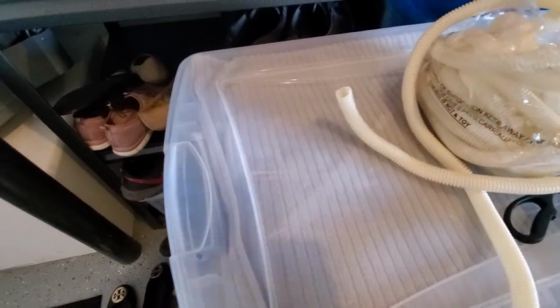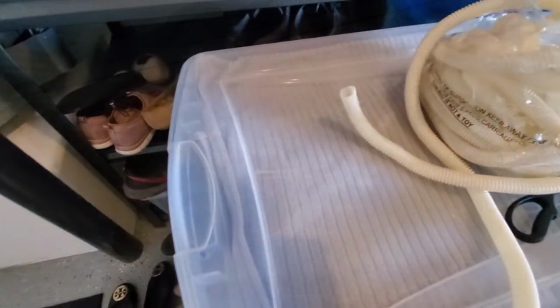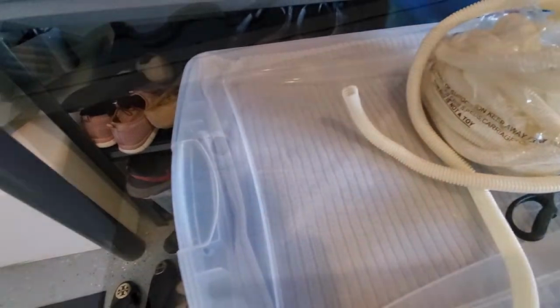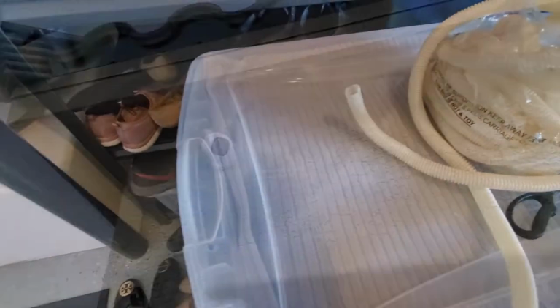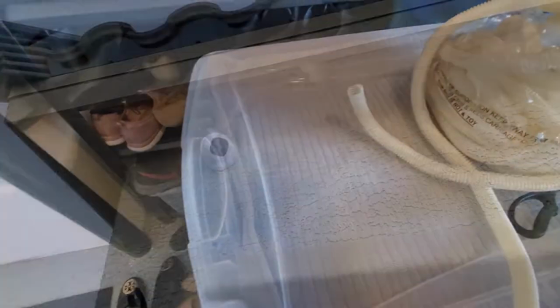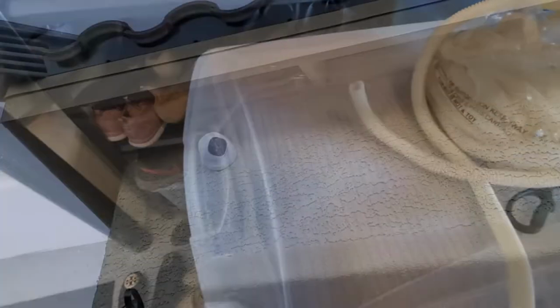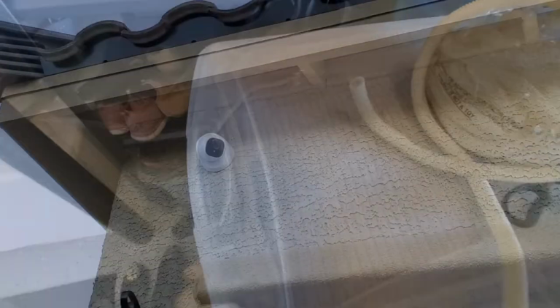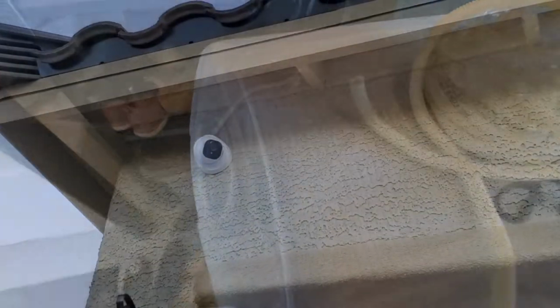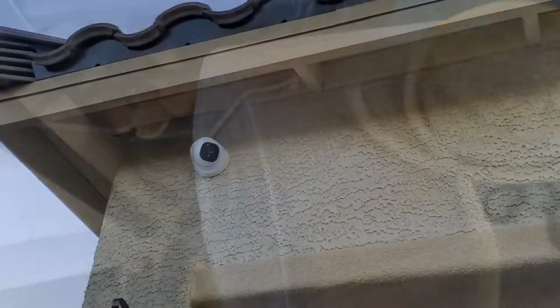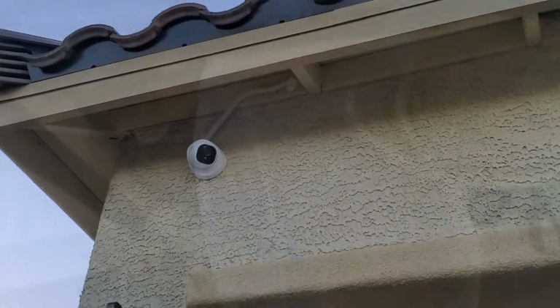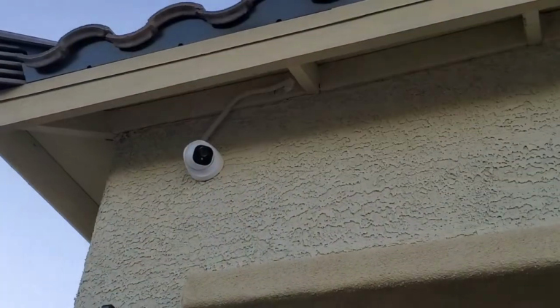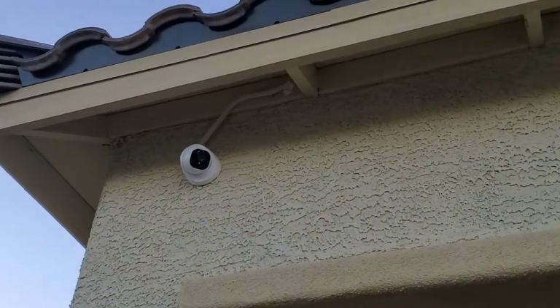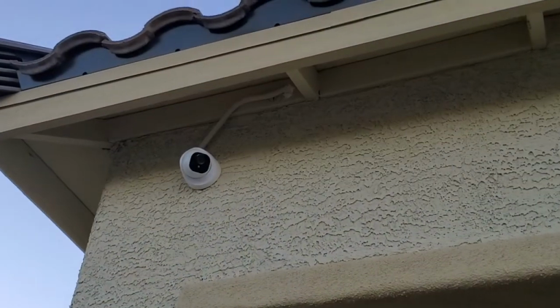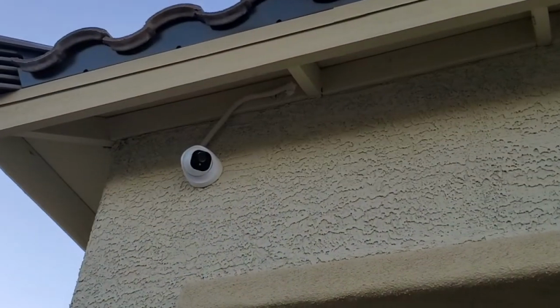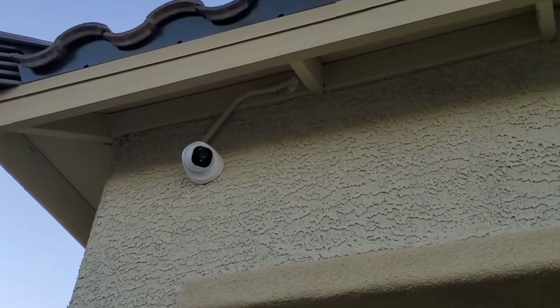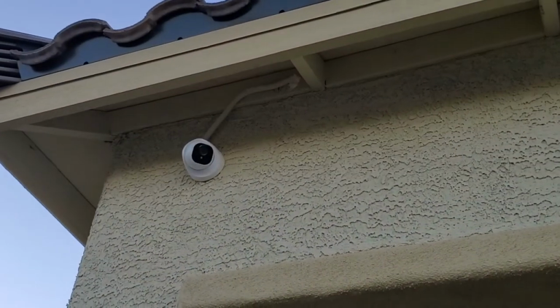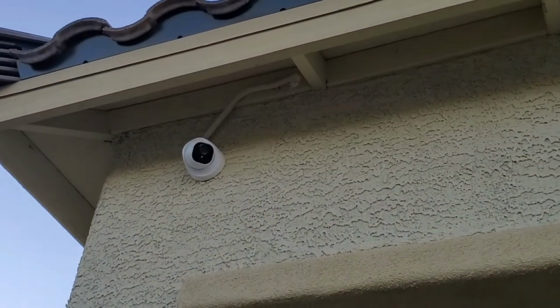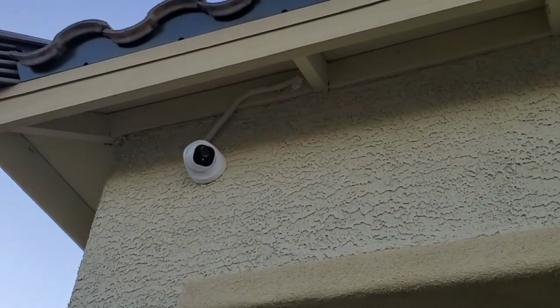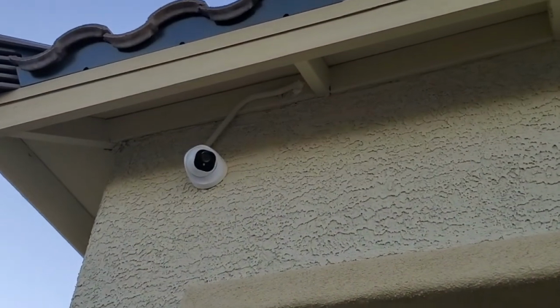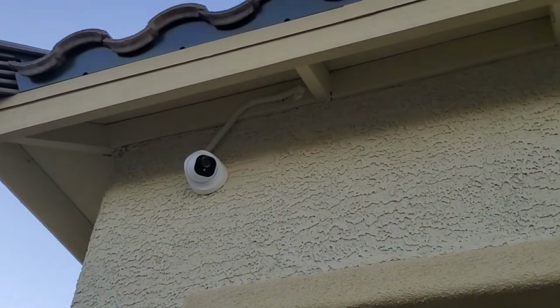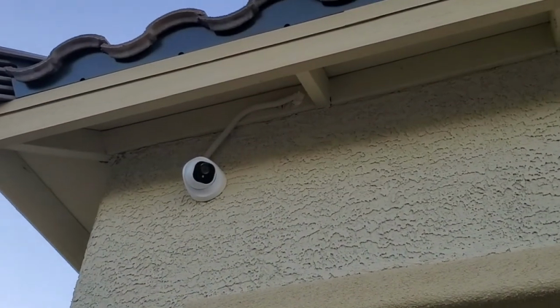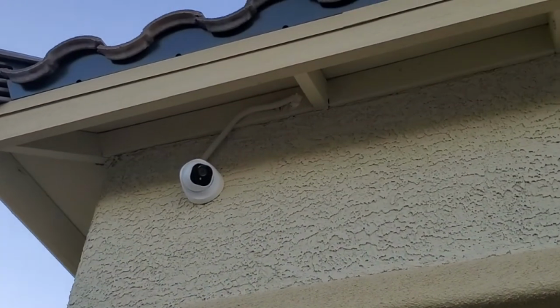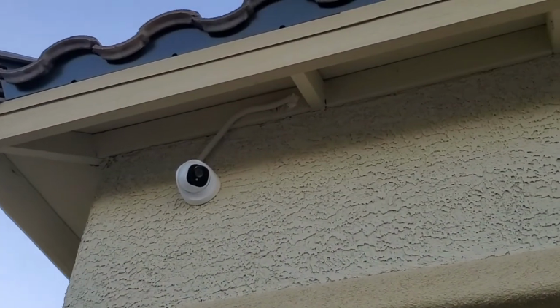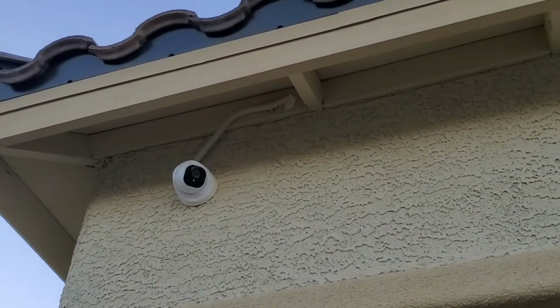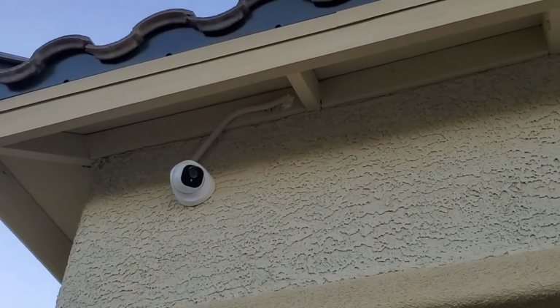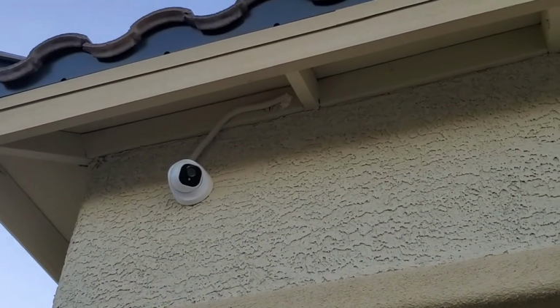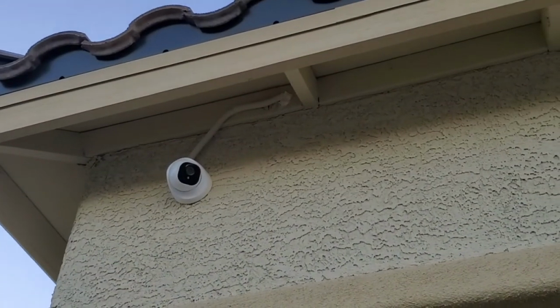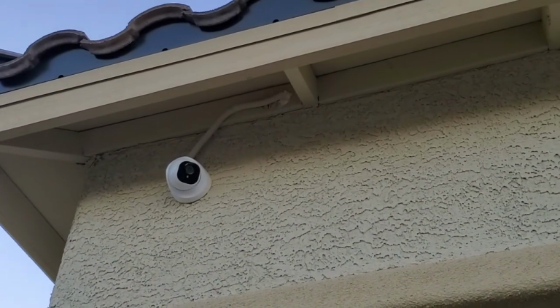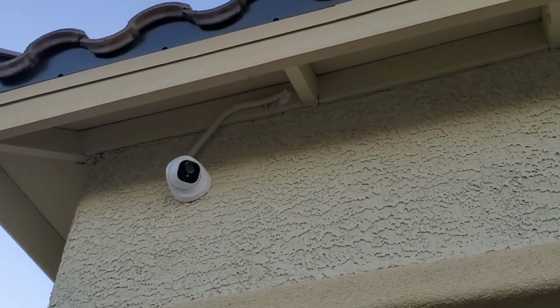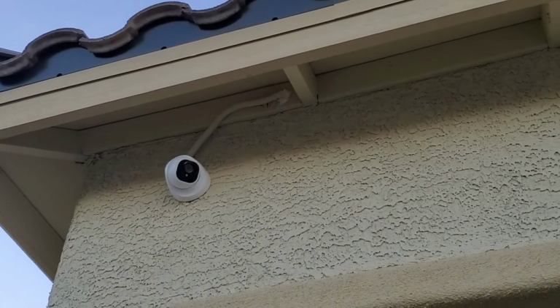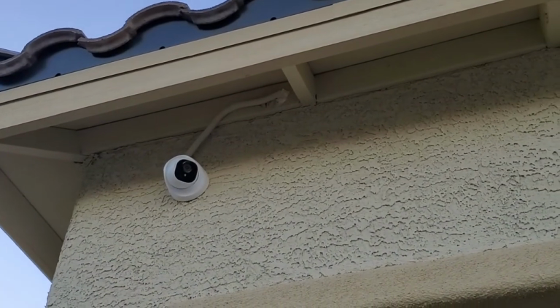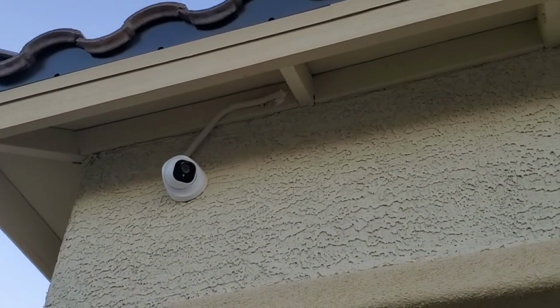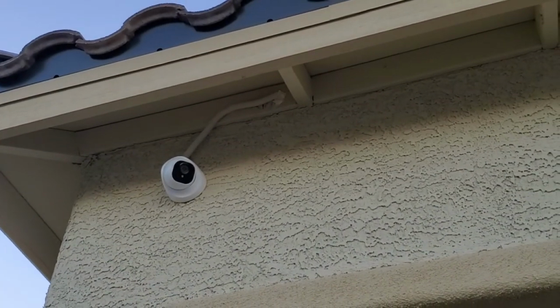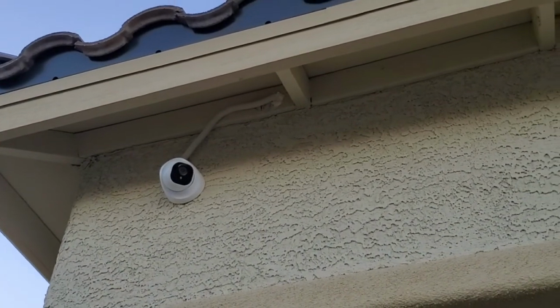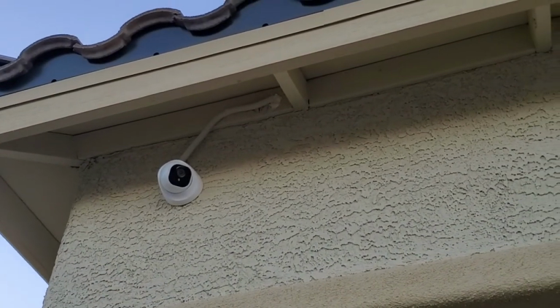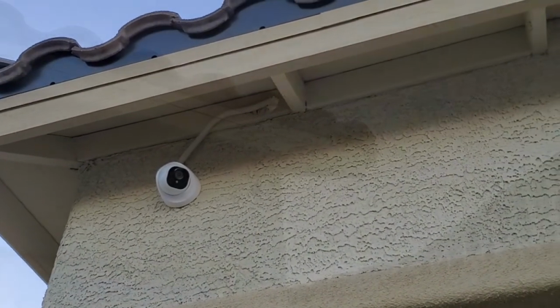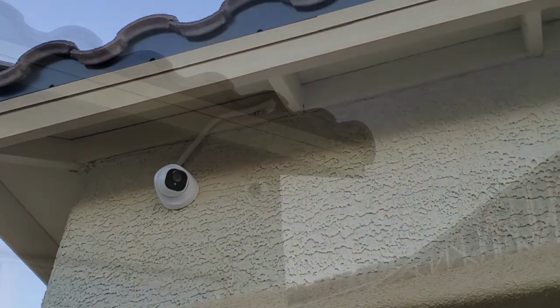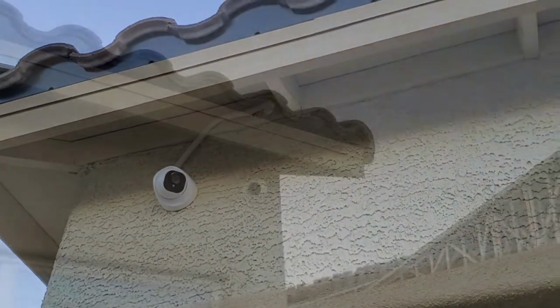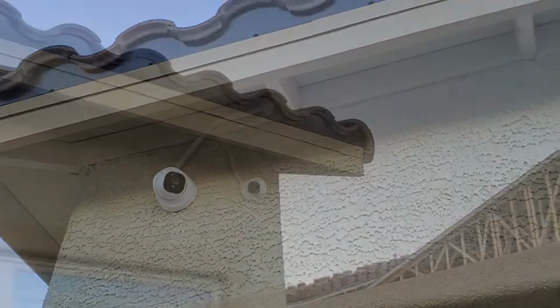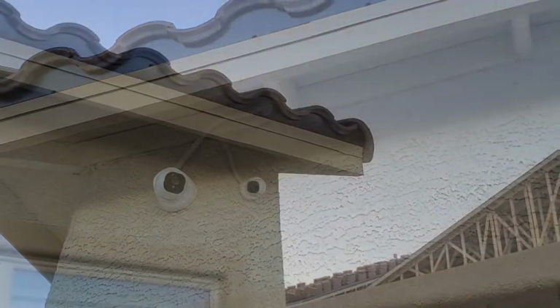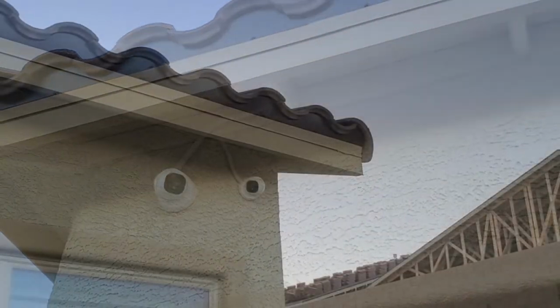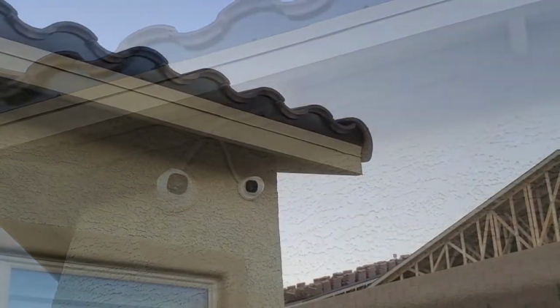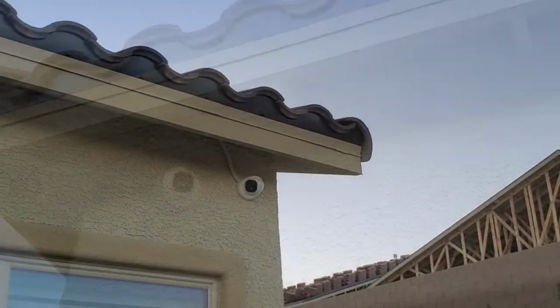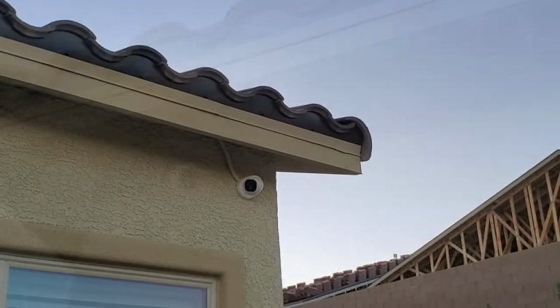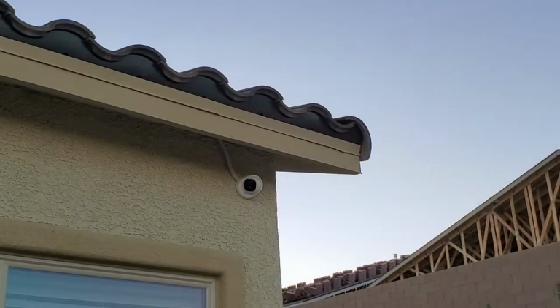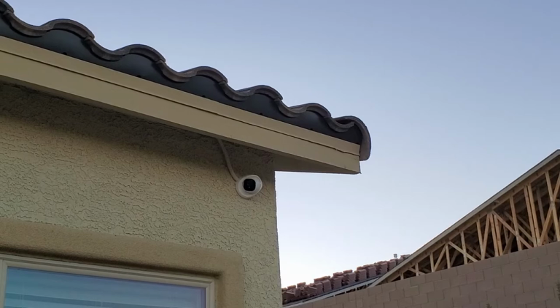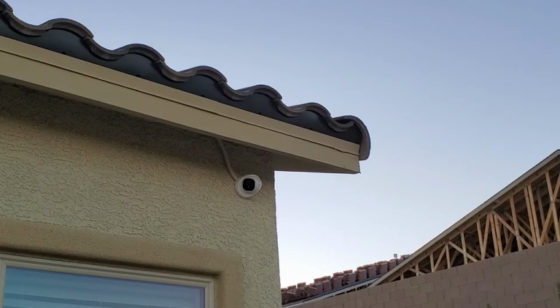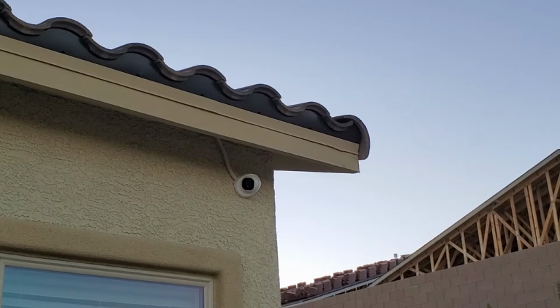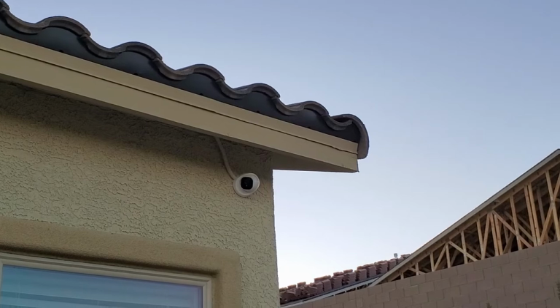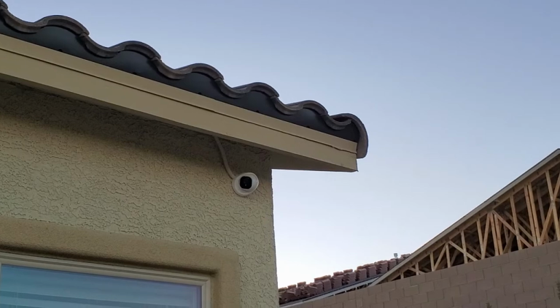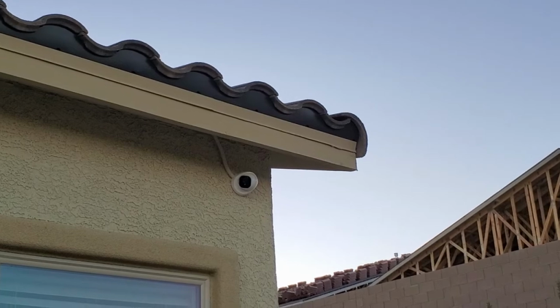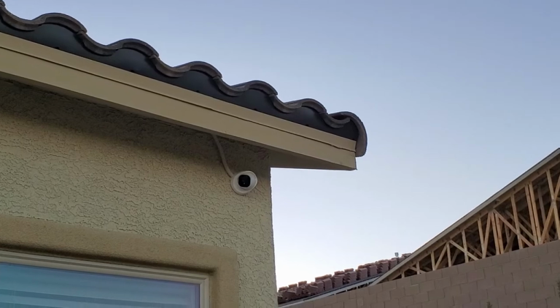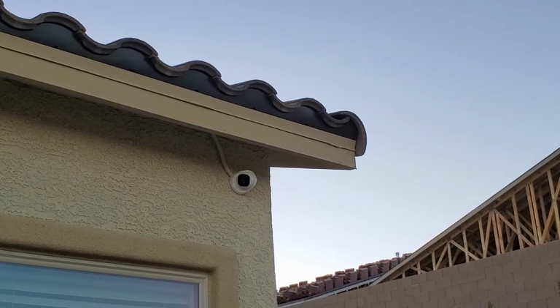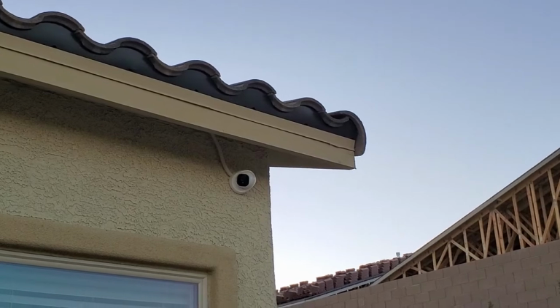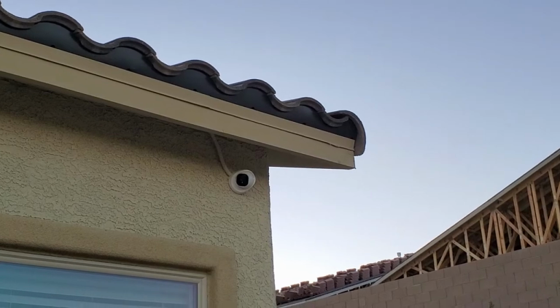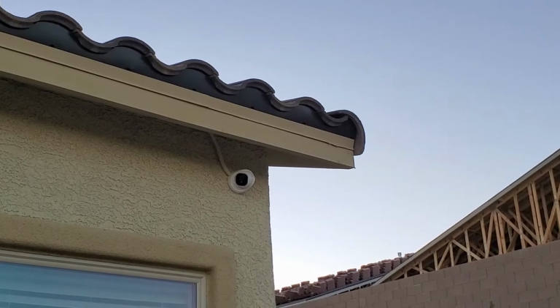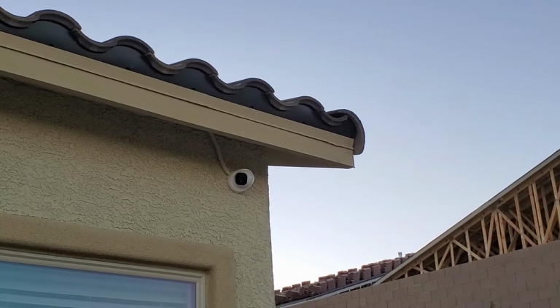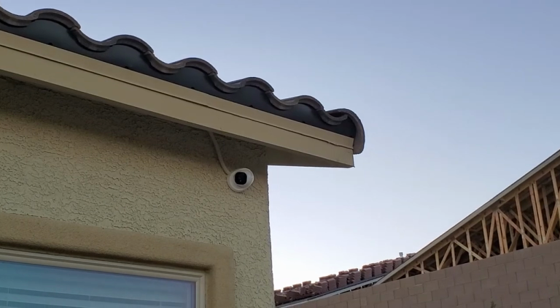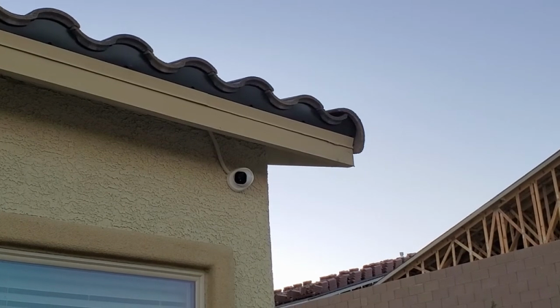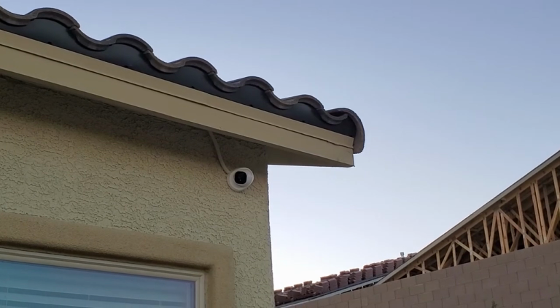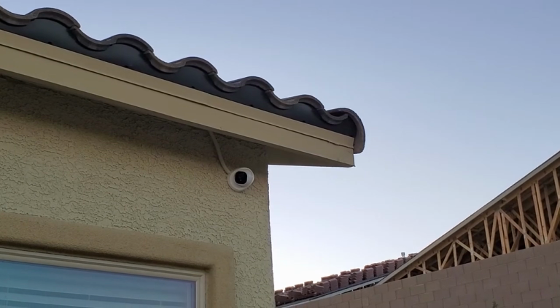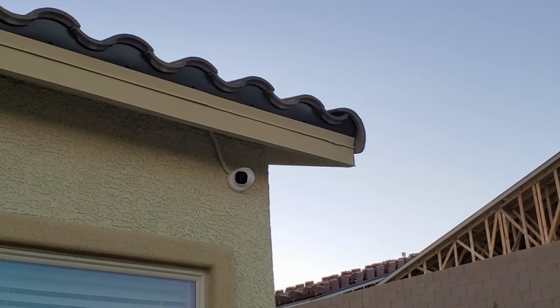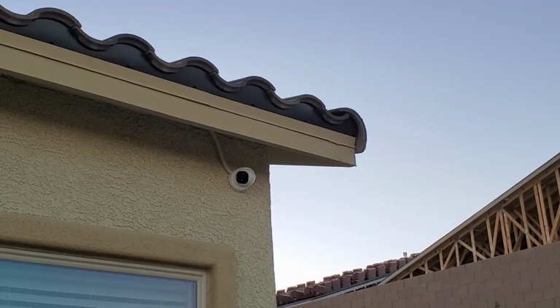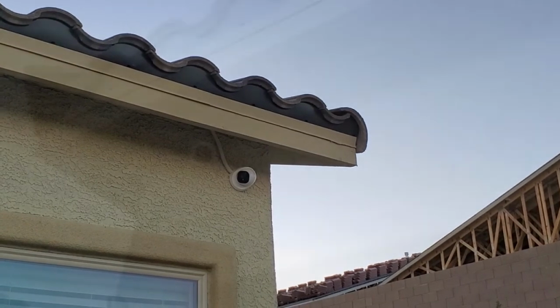So this is the finished product. All of our cameras have wire covers. From a distance, you can barely notice these covers at all.